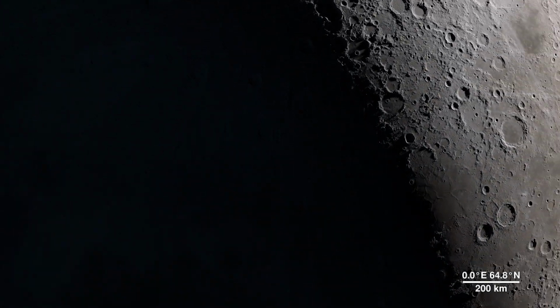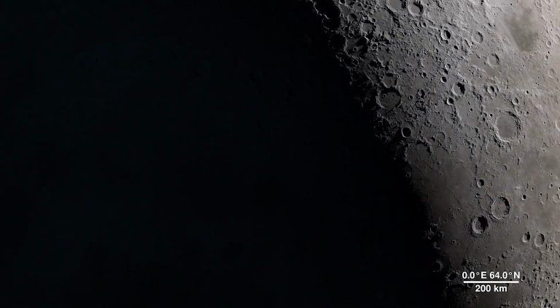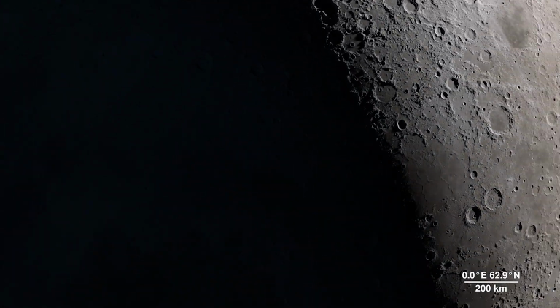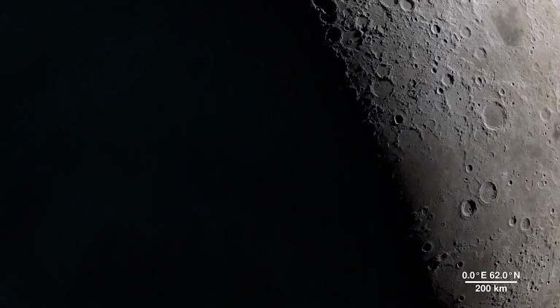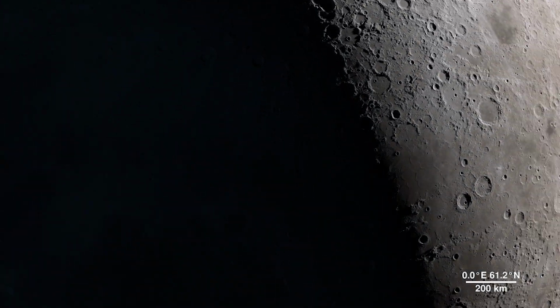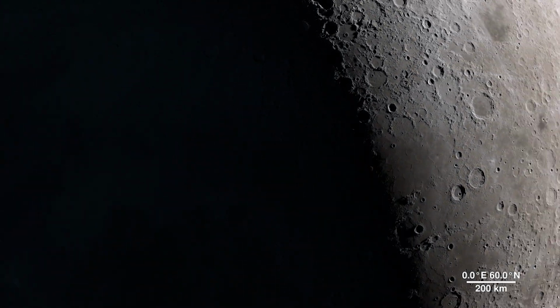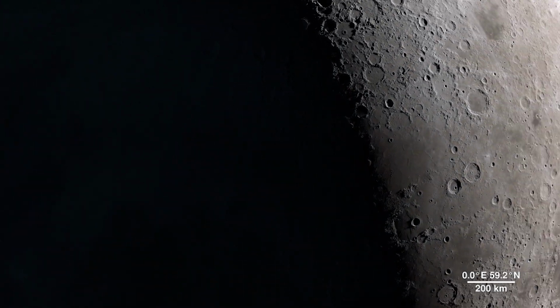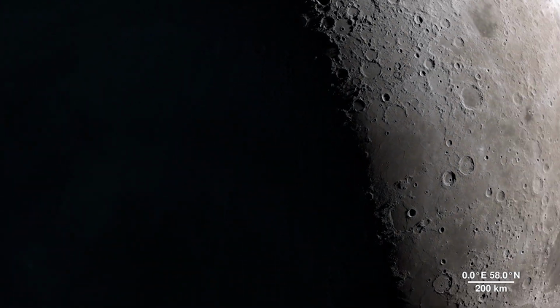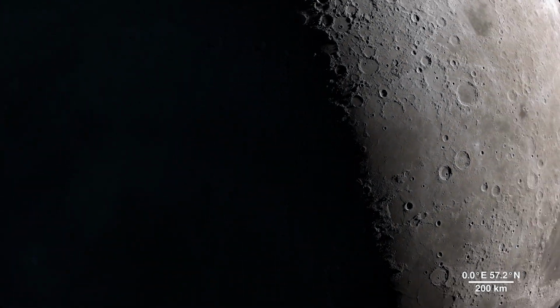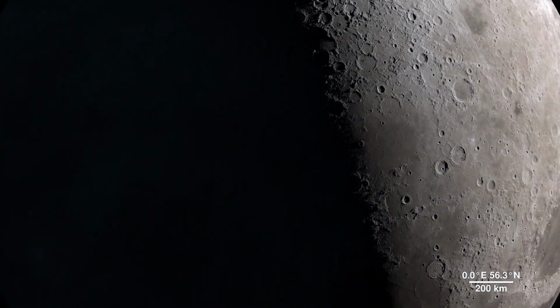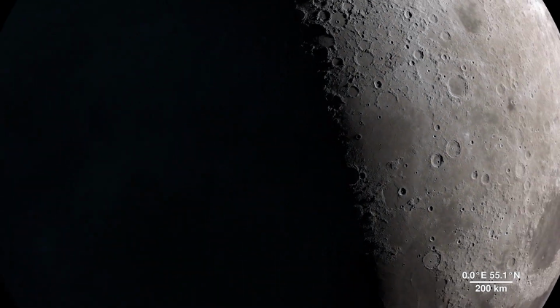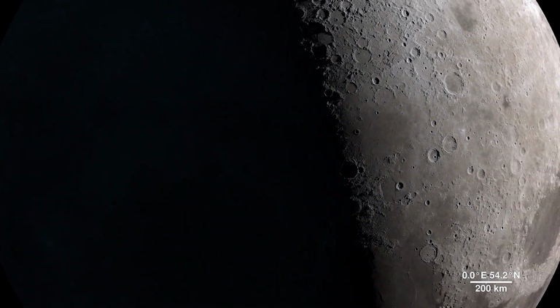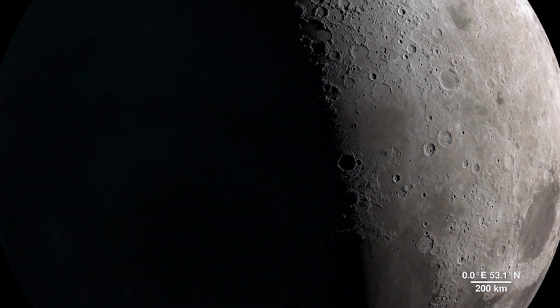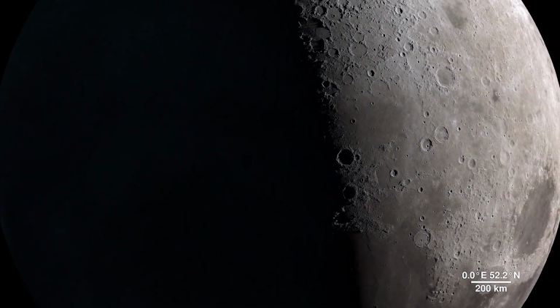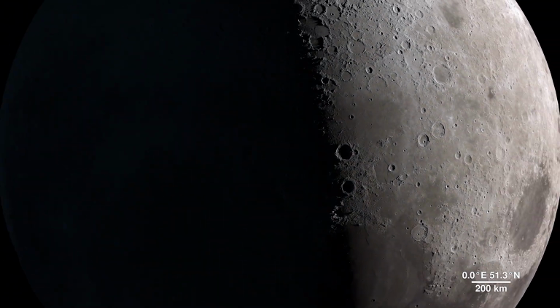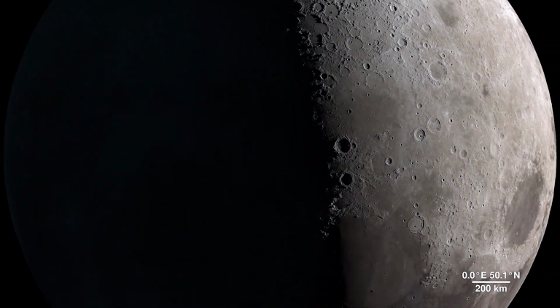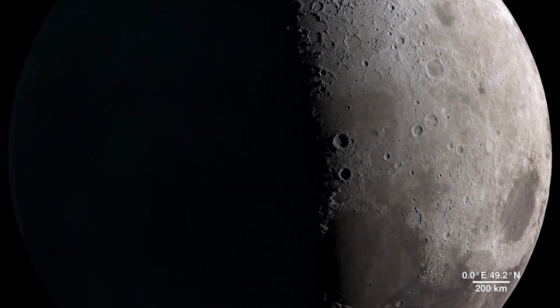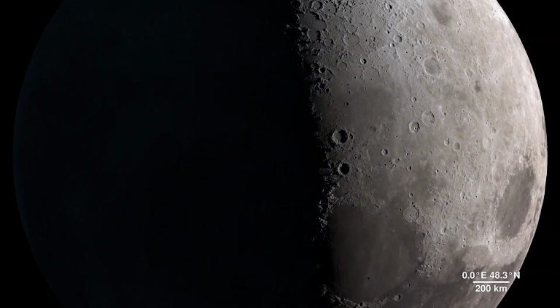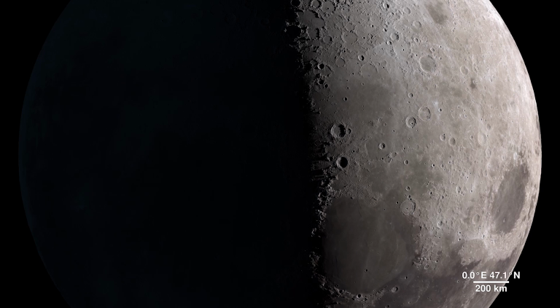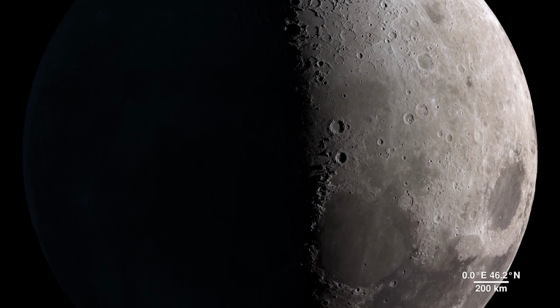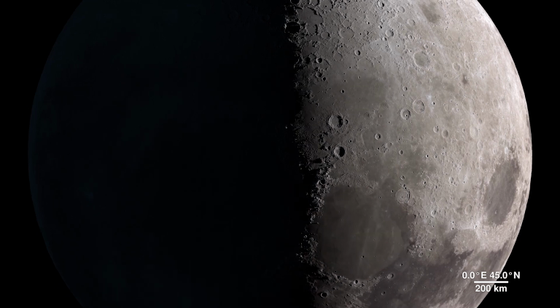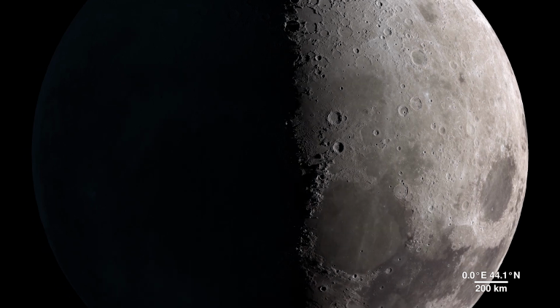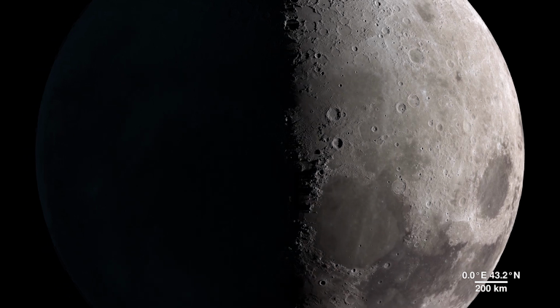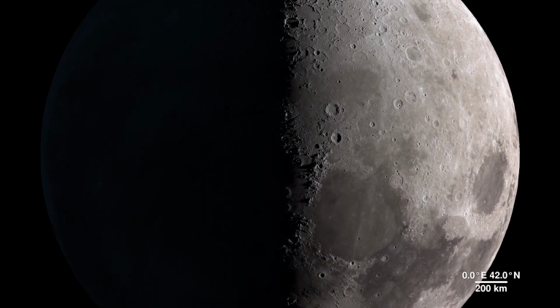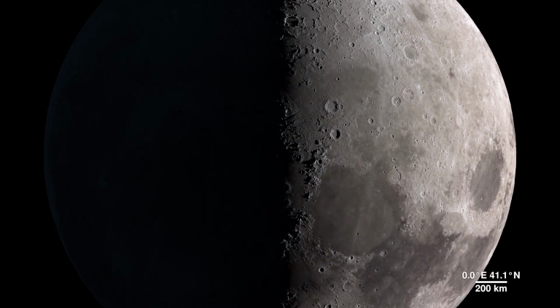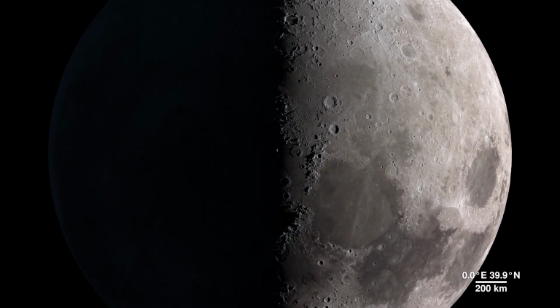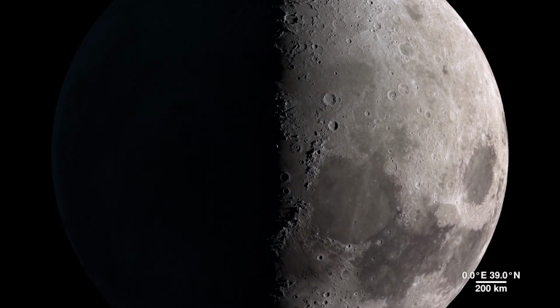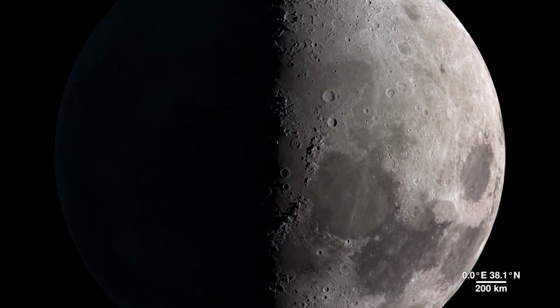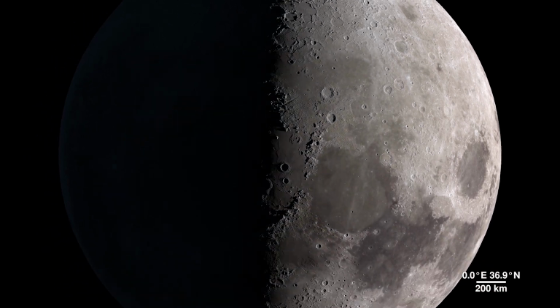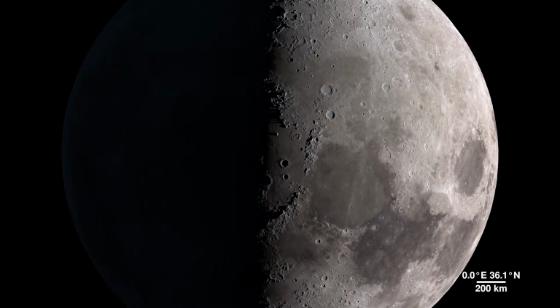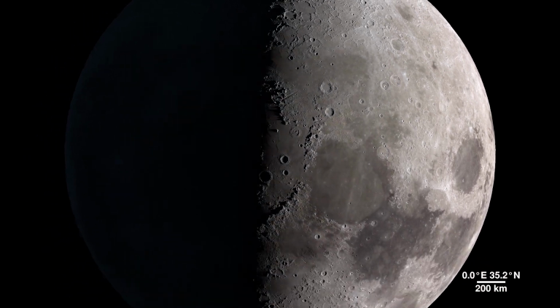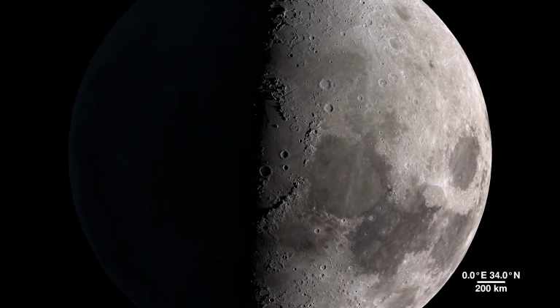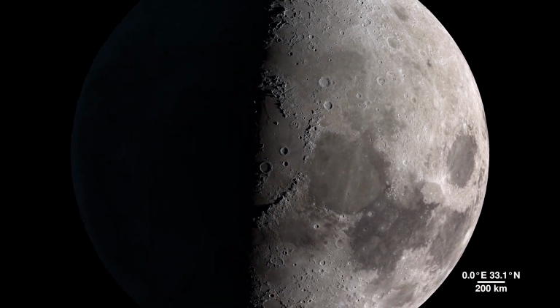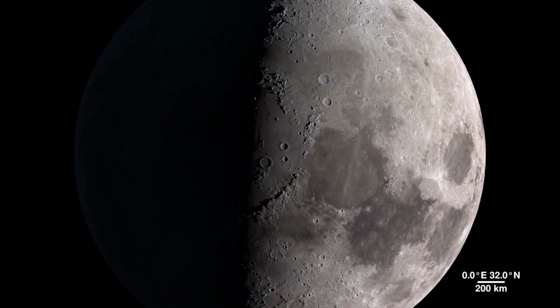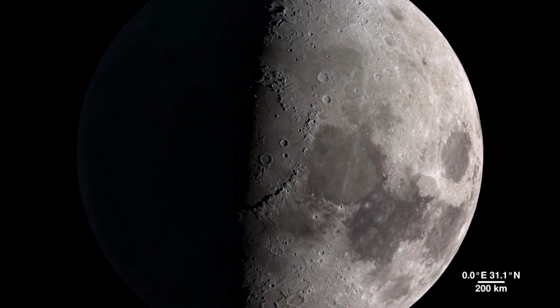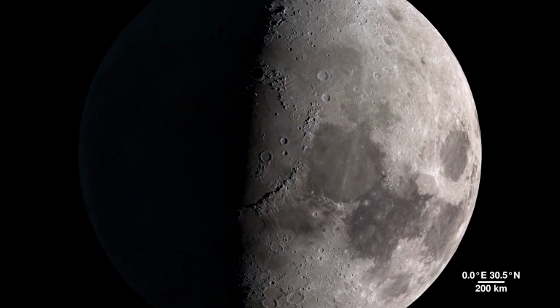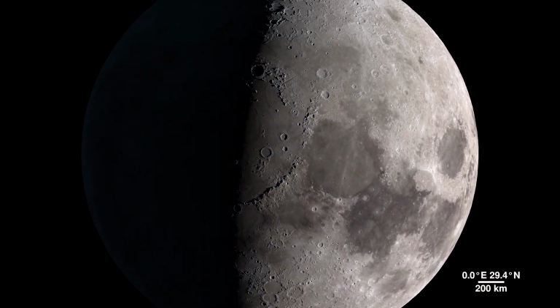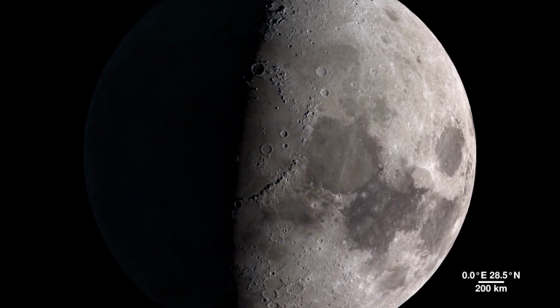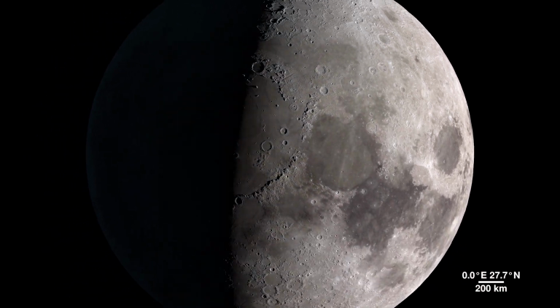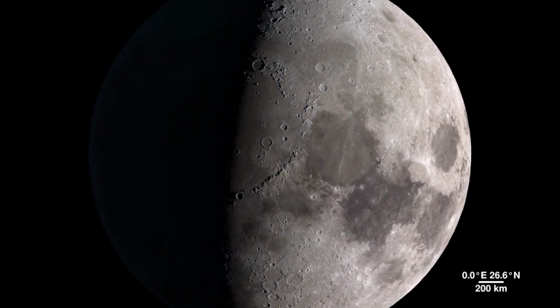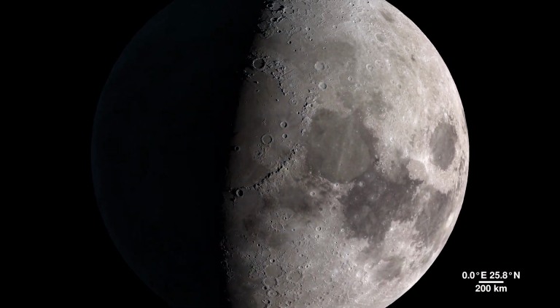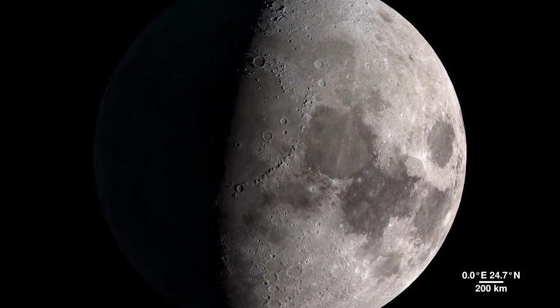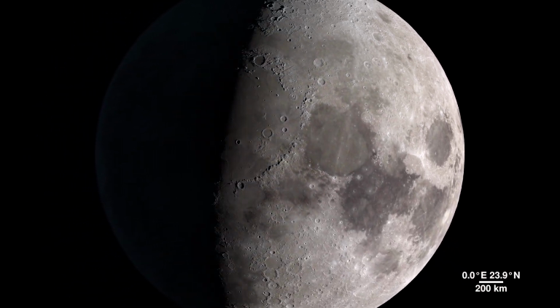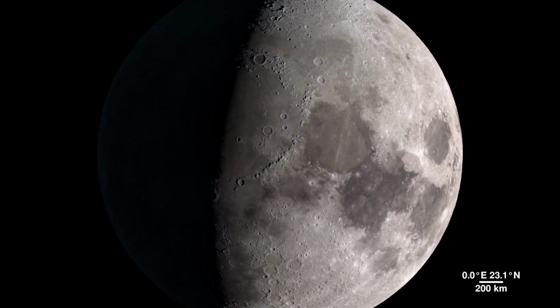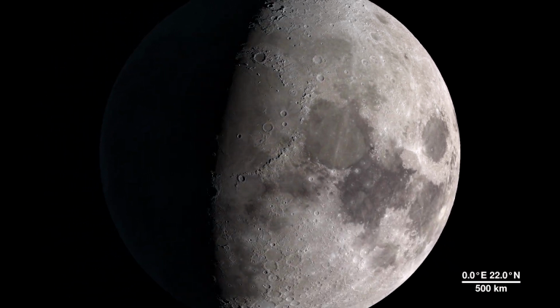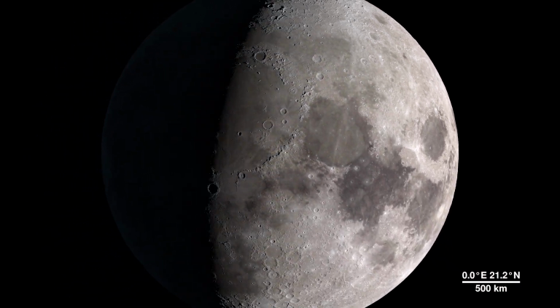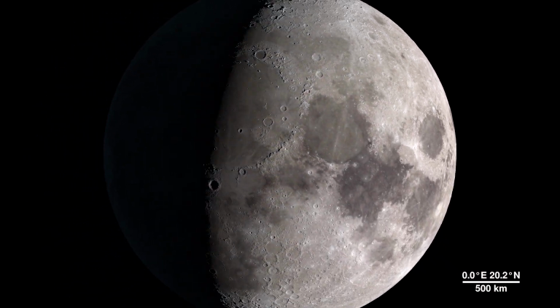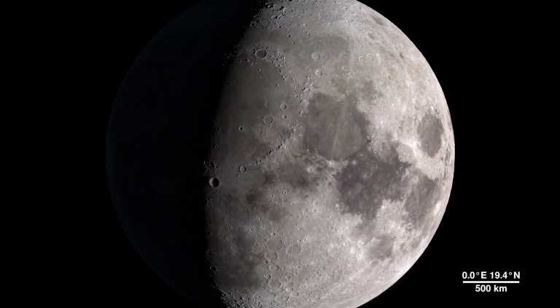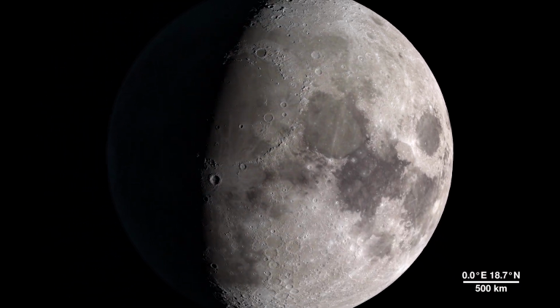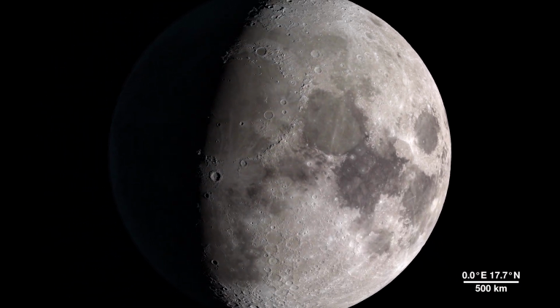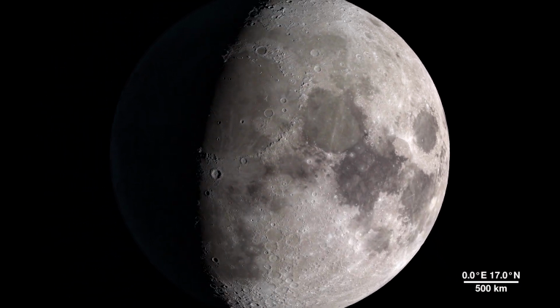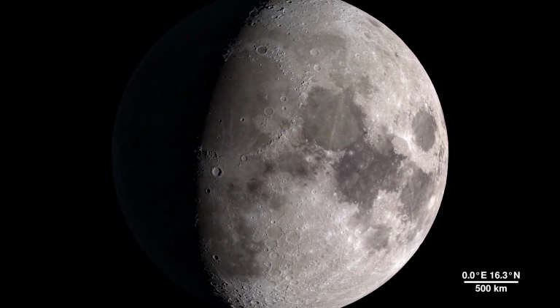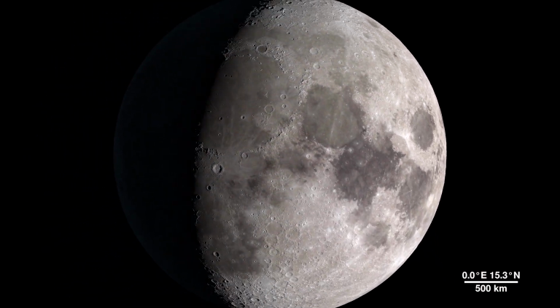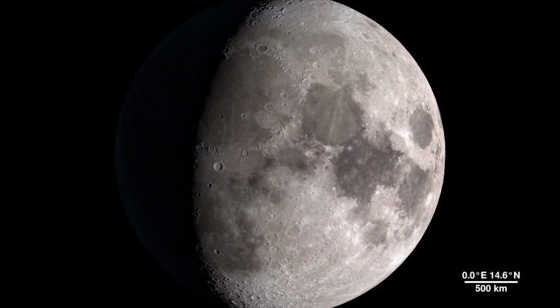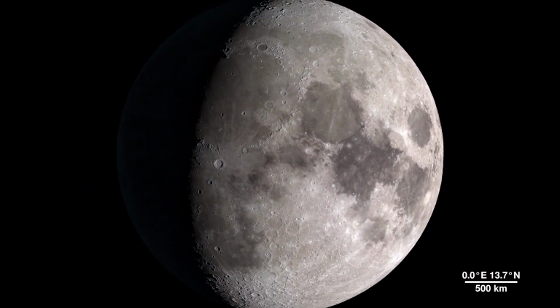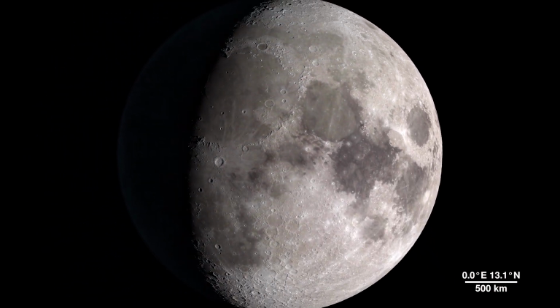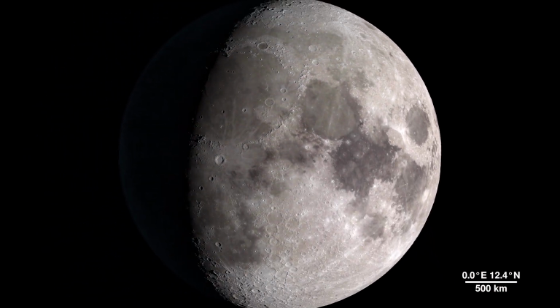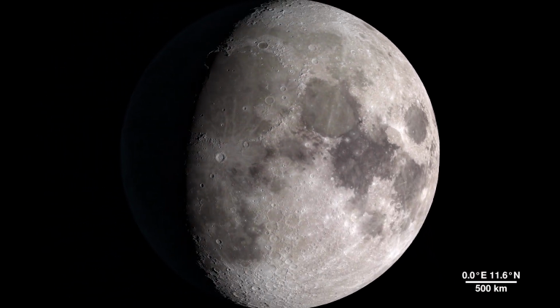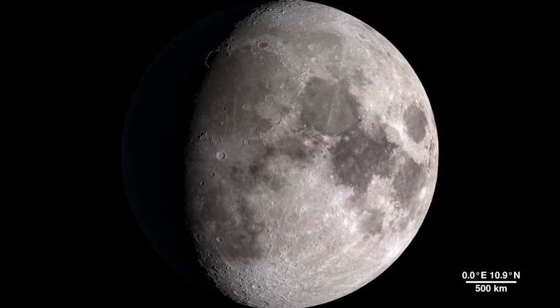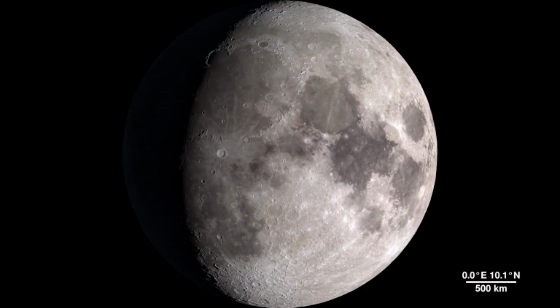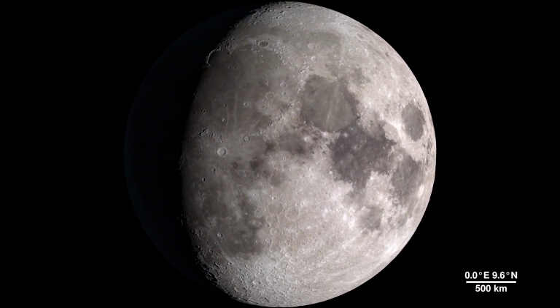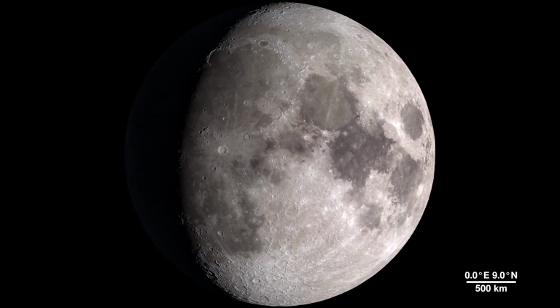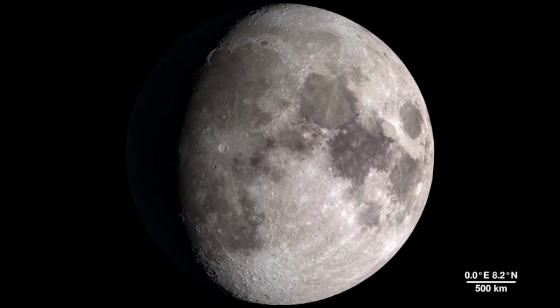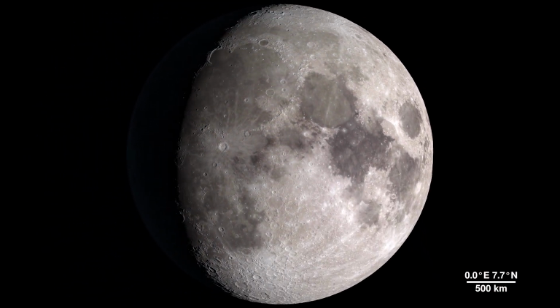And as the mission continues to gather data, it will provide us with many more opportunities to take a tour of our moon.